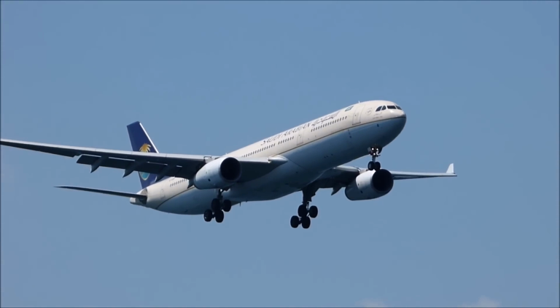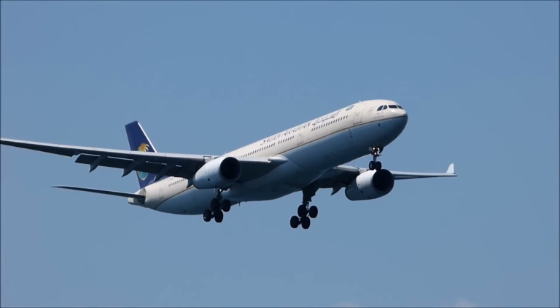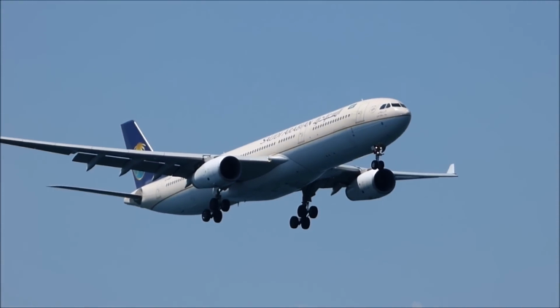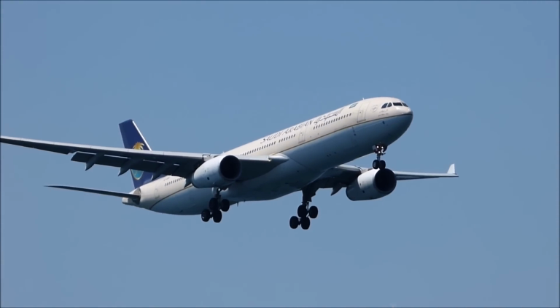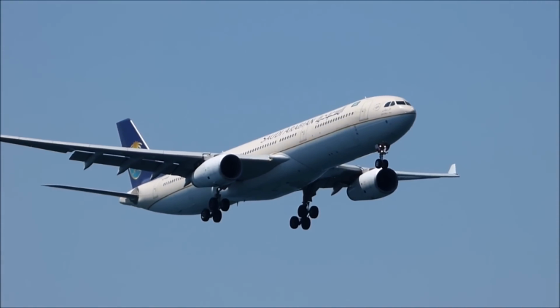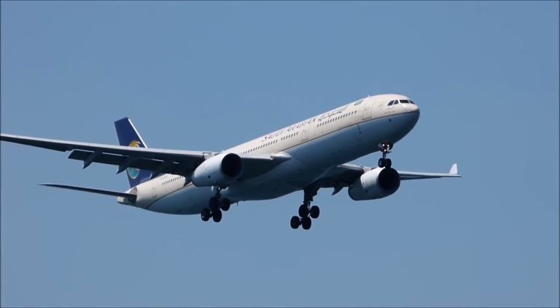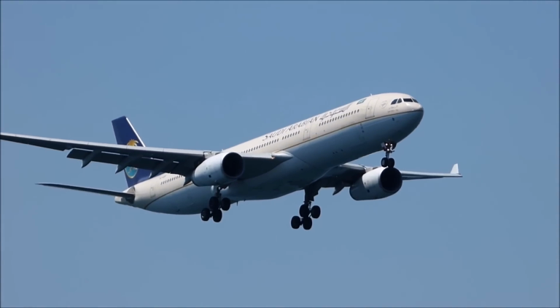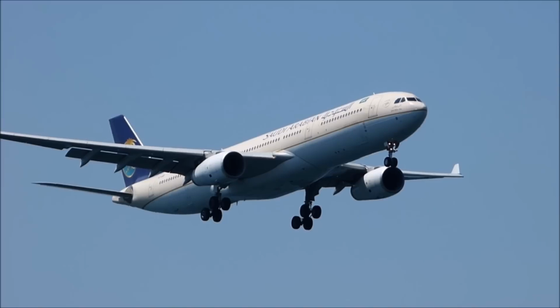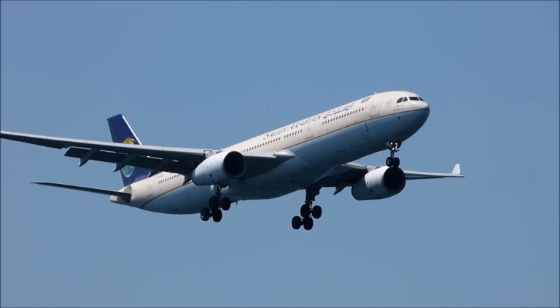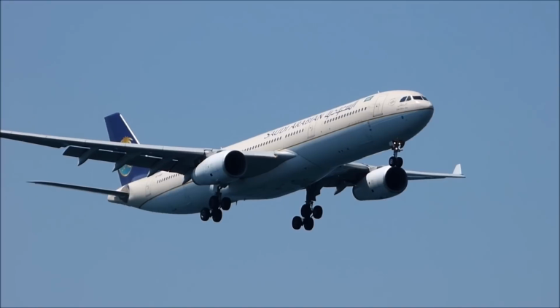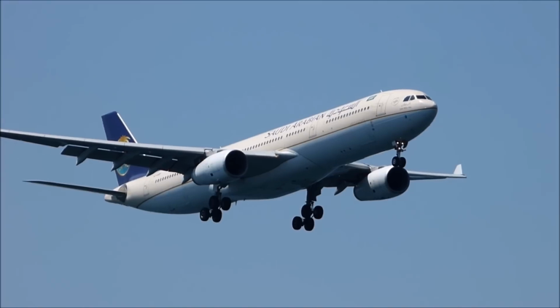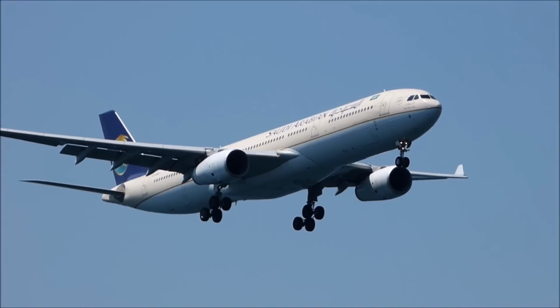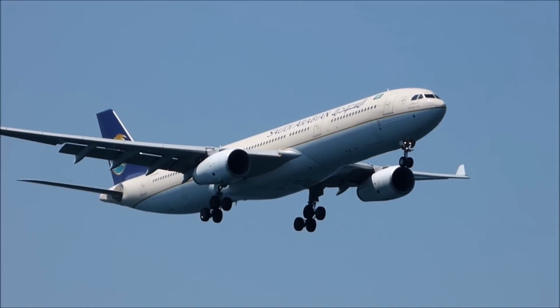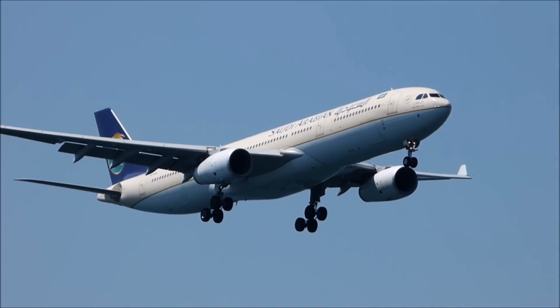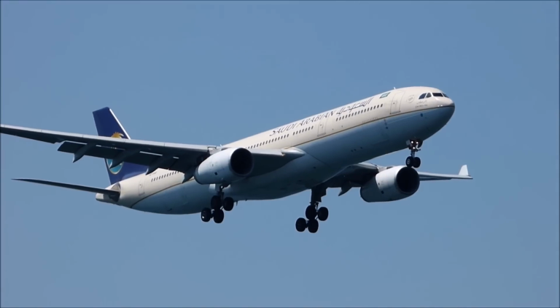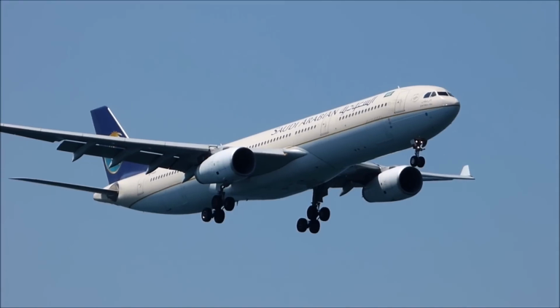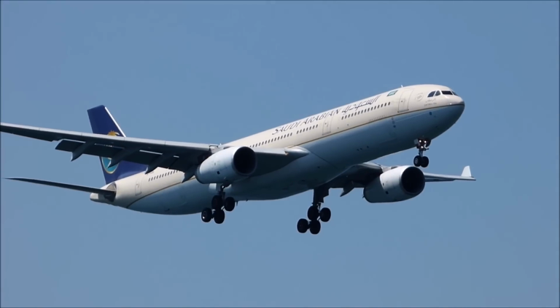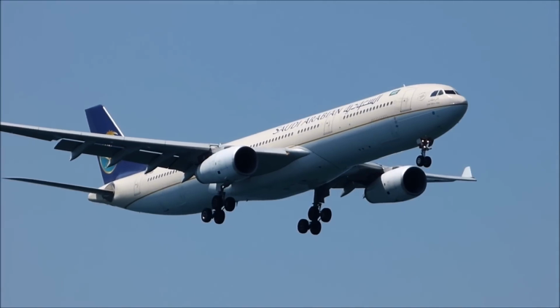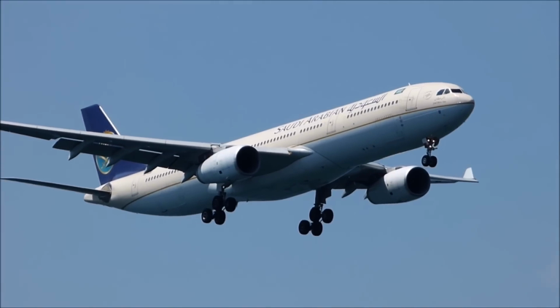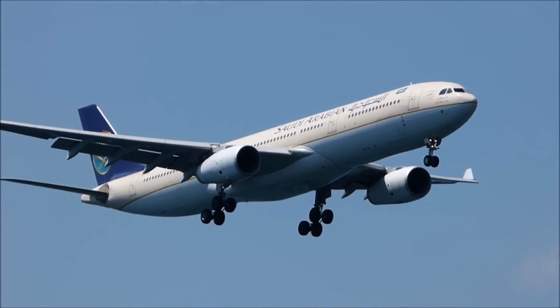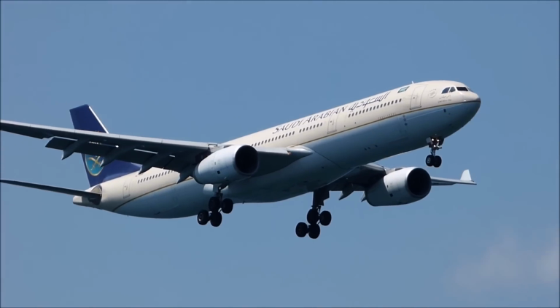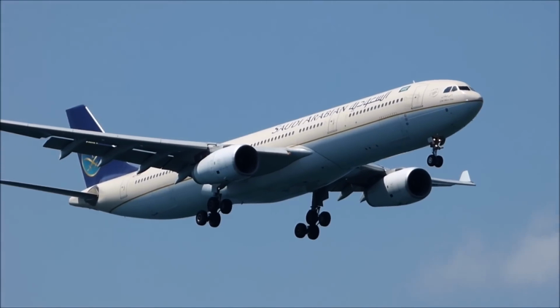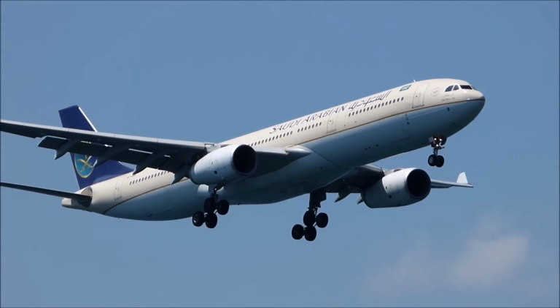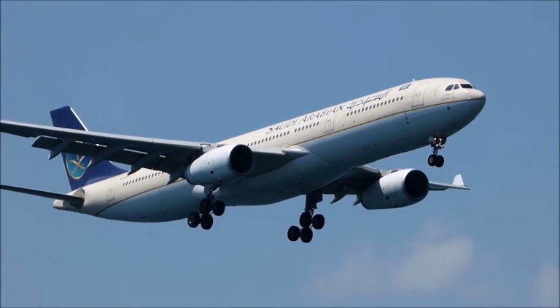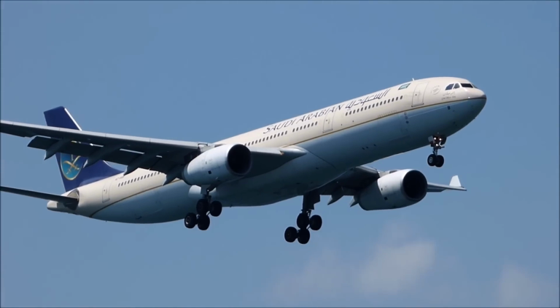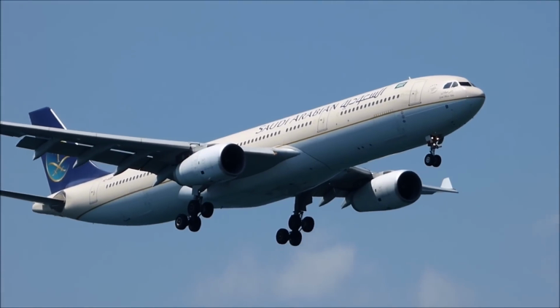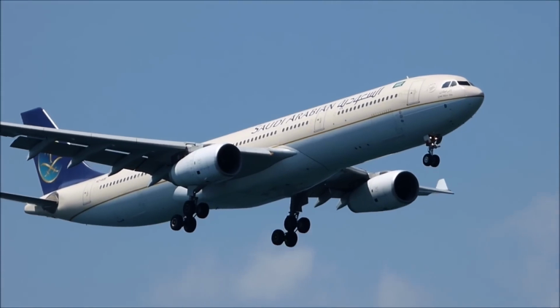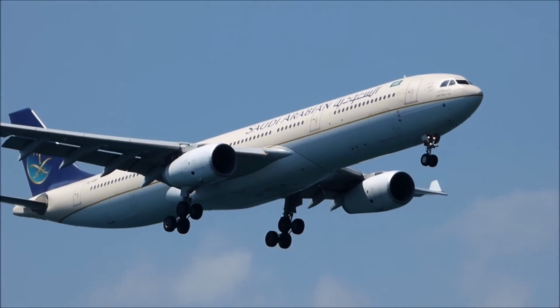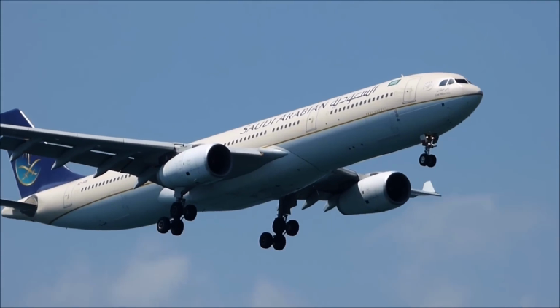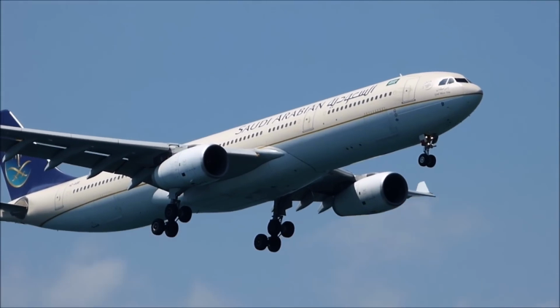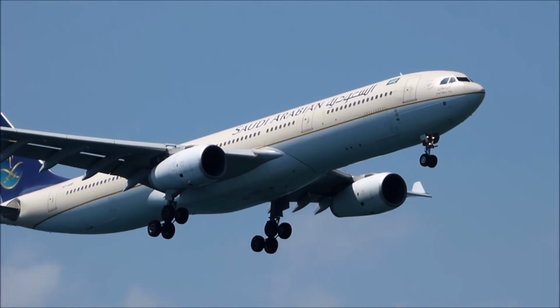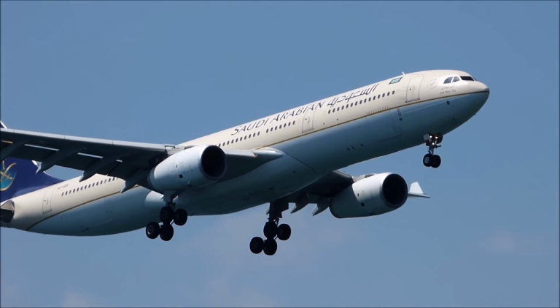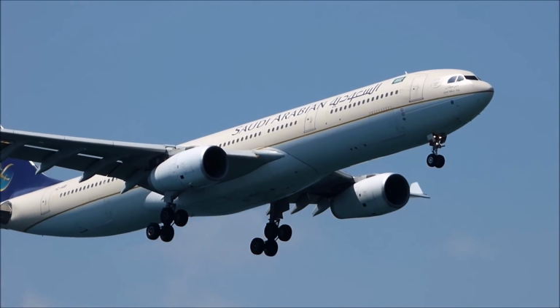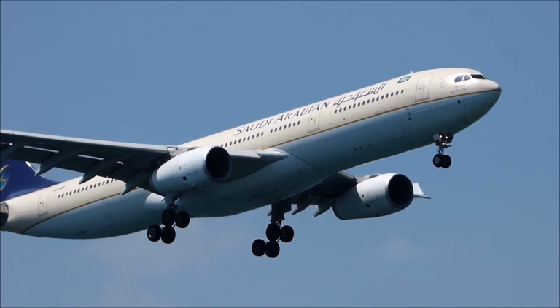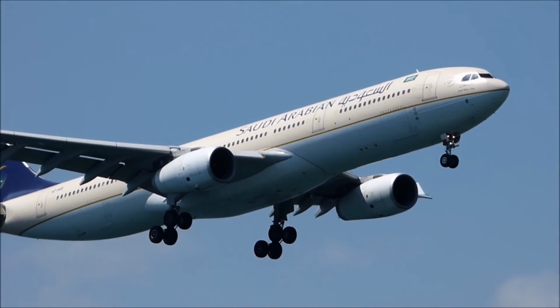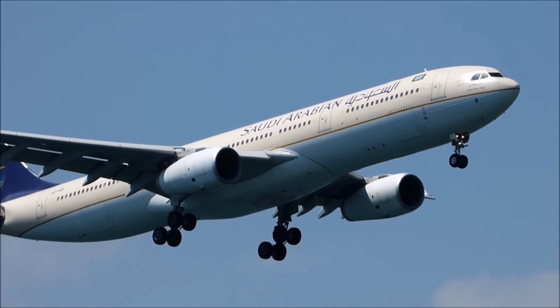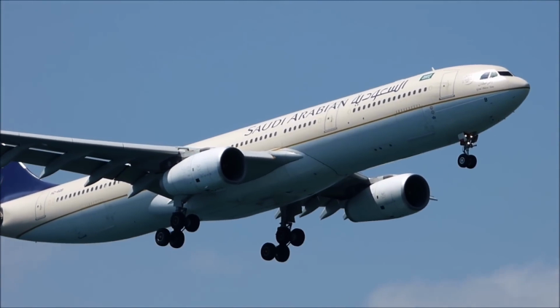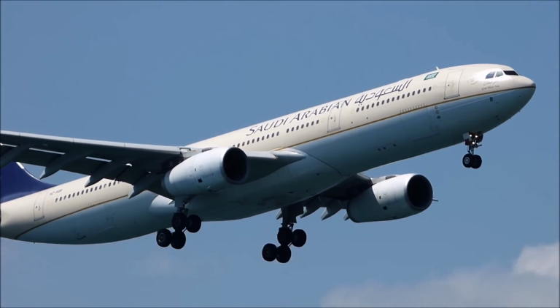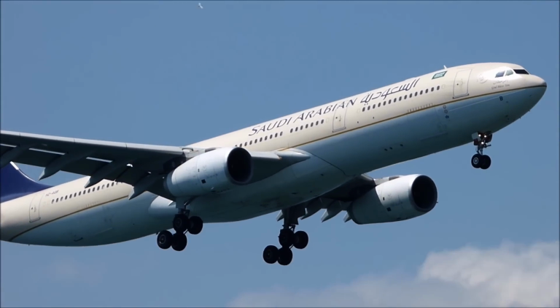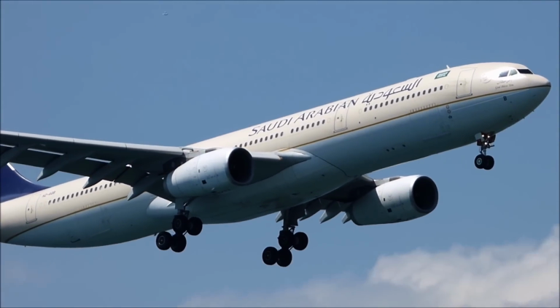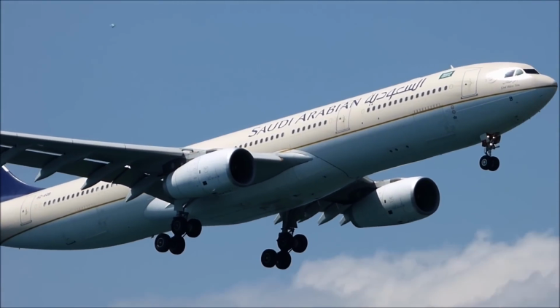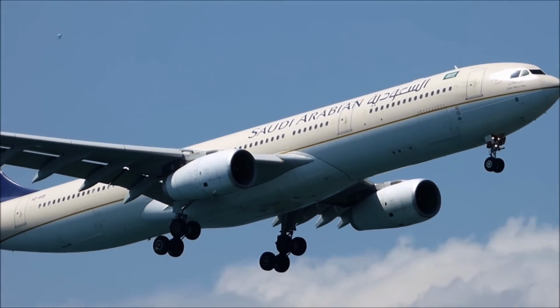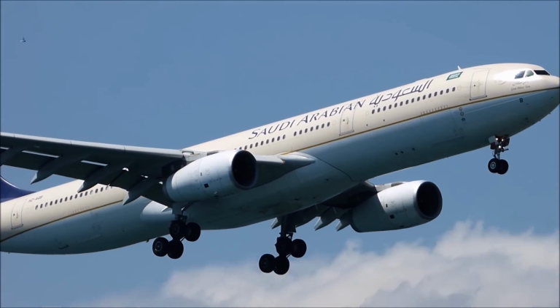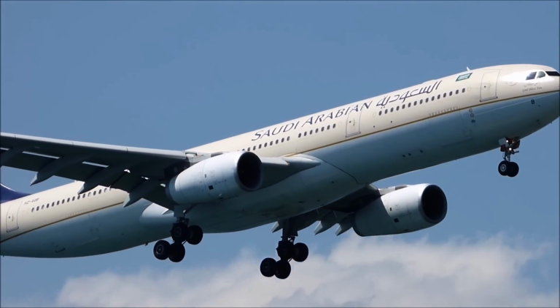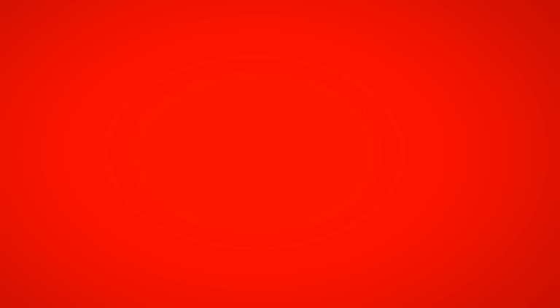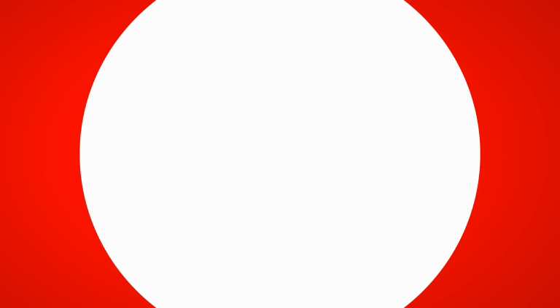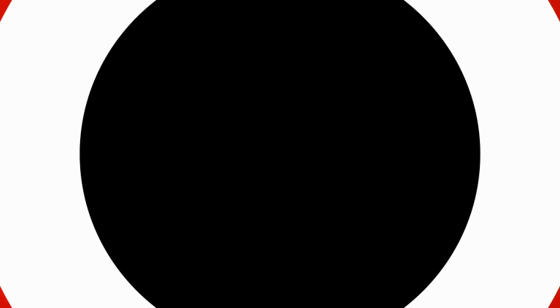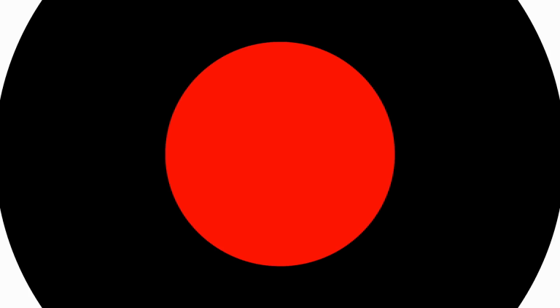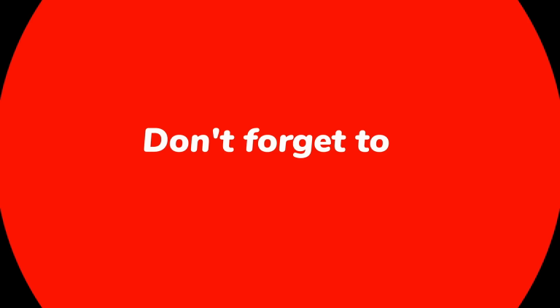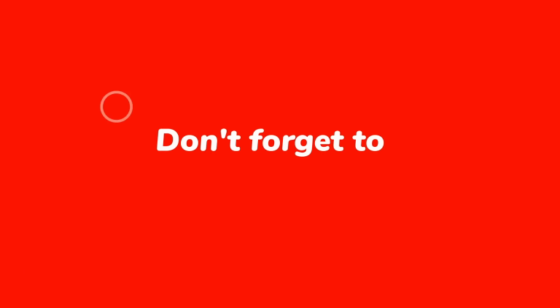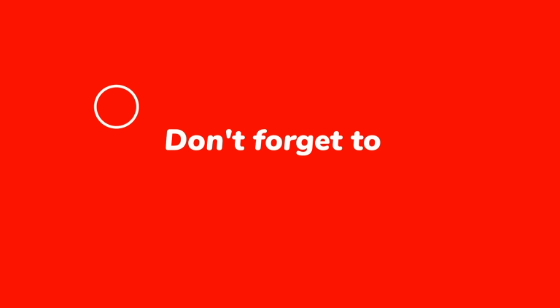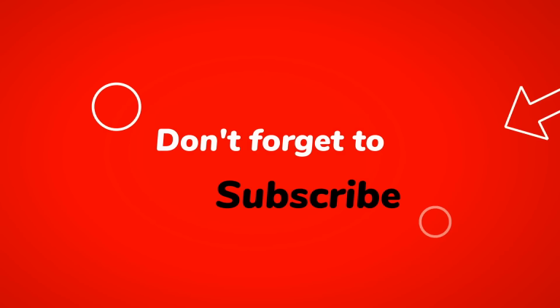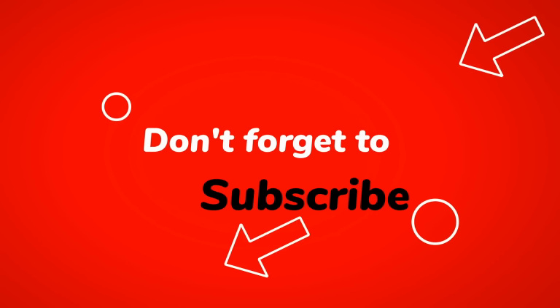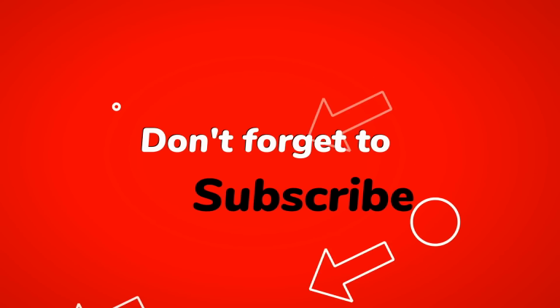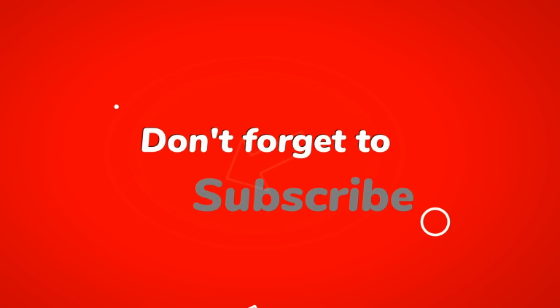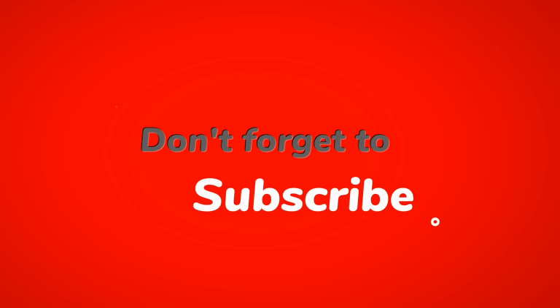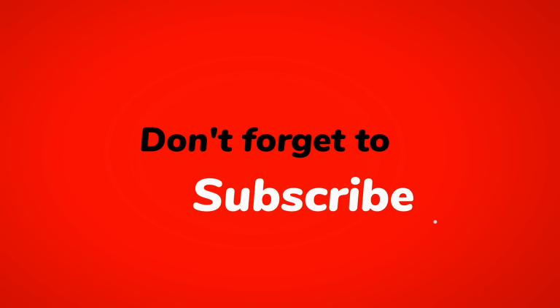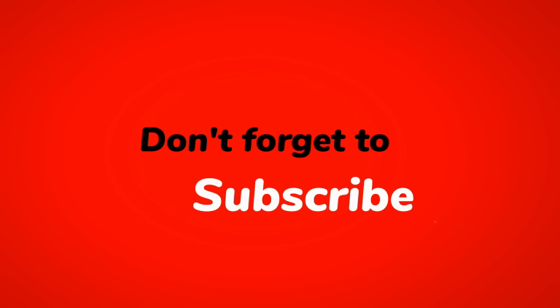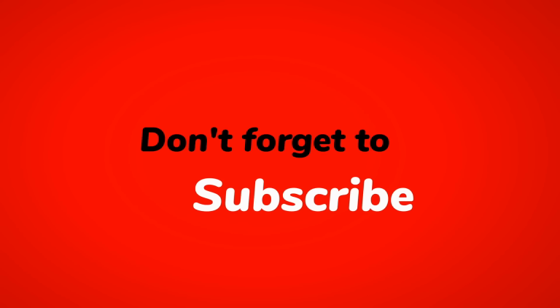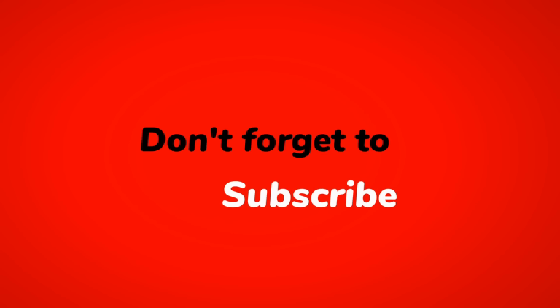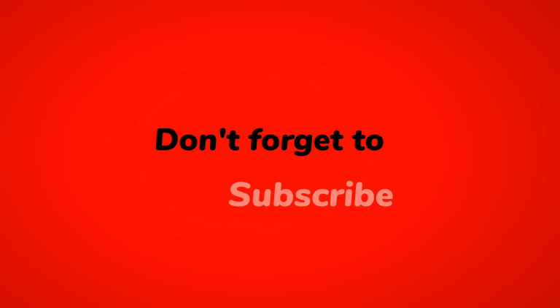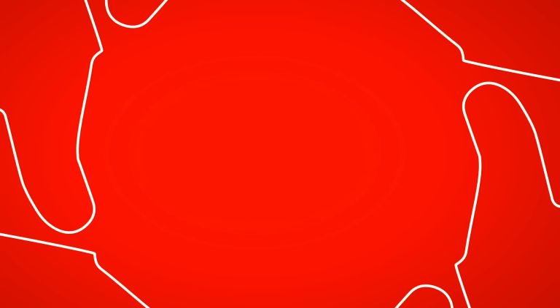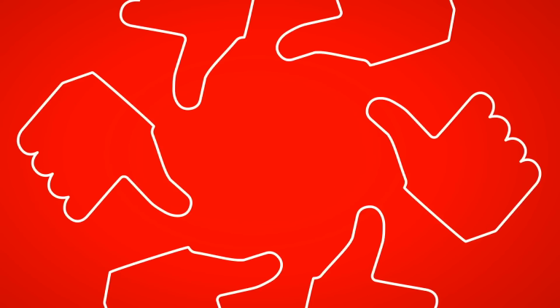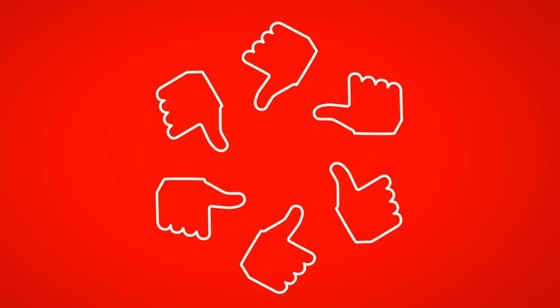So, next time you see a plane flying overhead, take a moment to appreciate the significance of its white color.